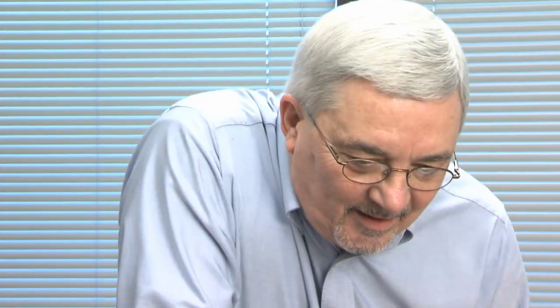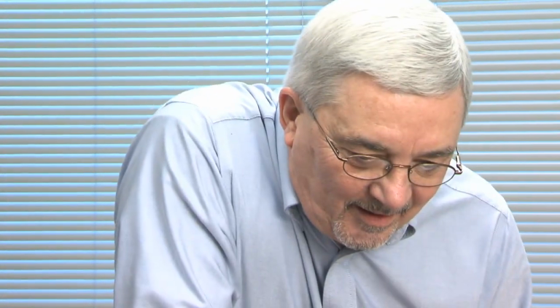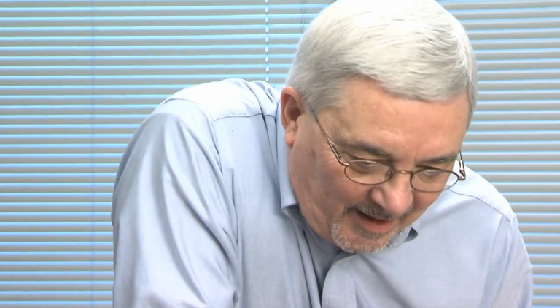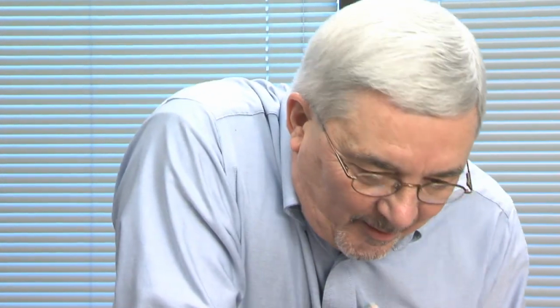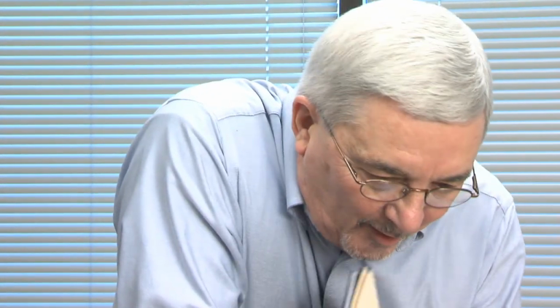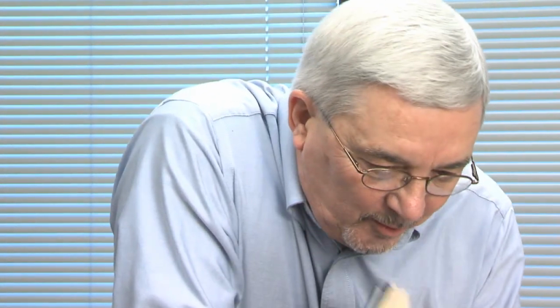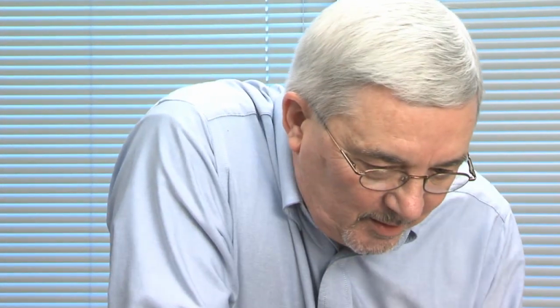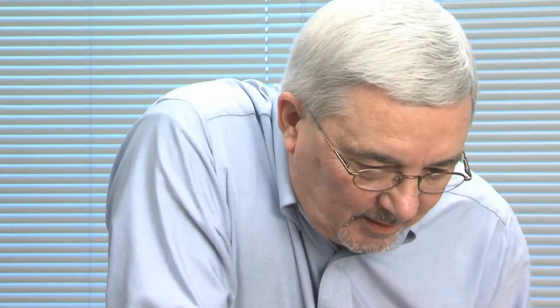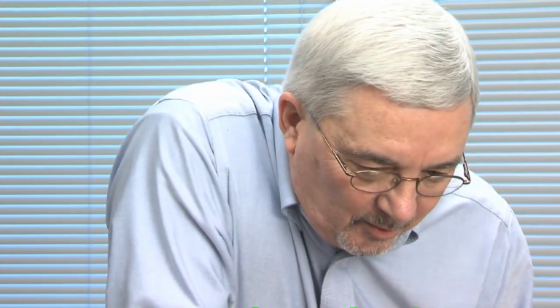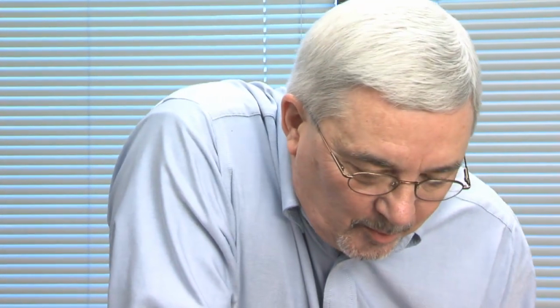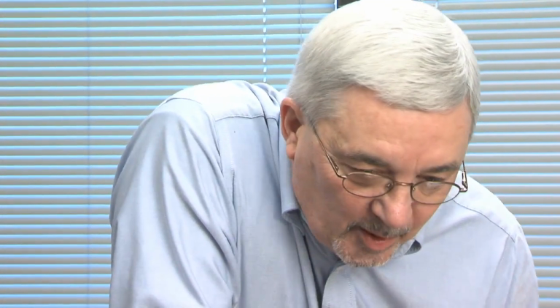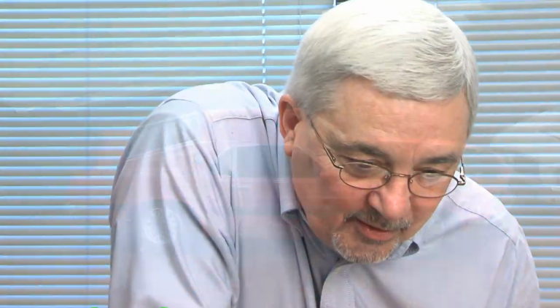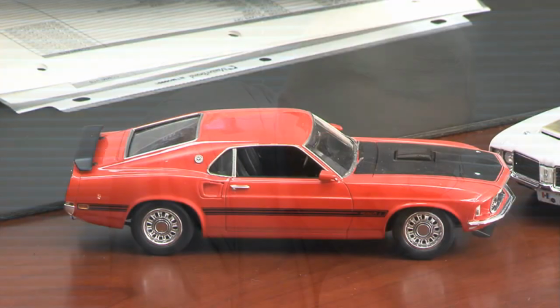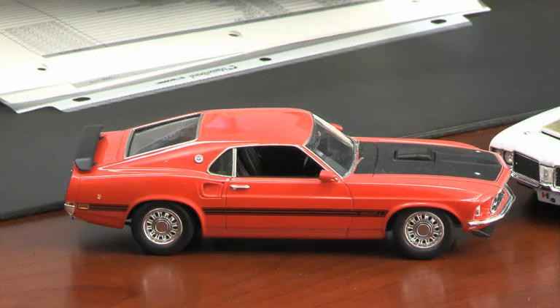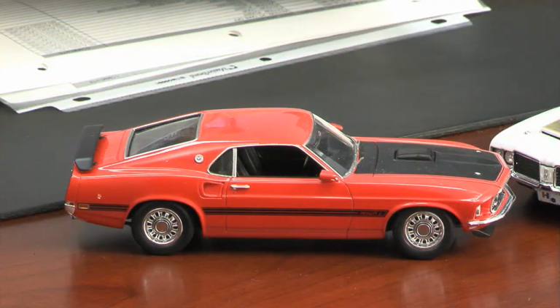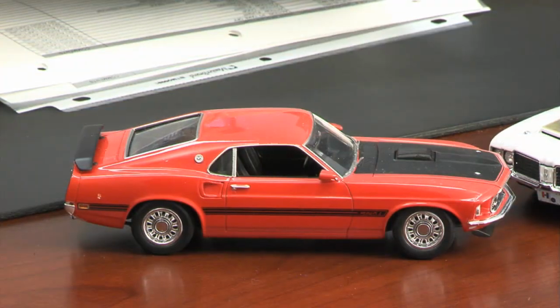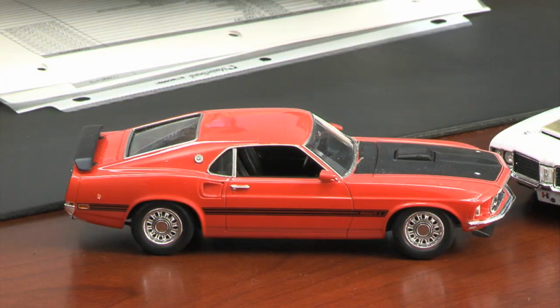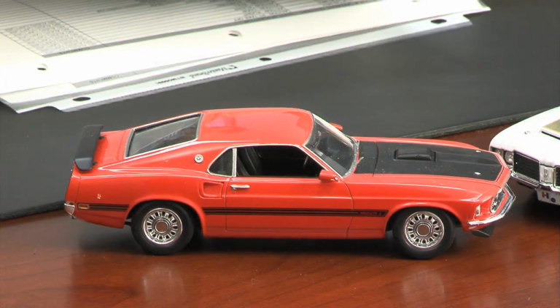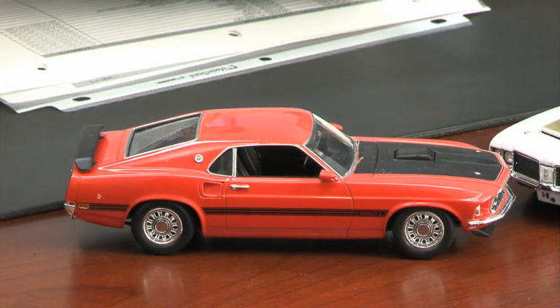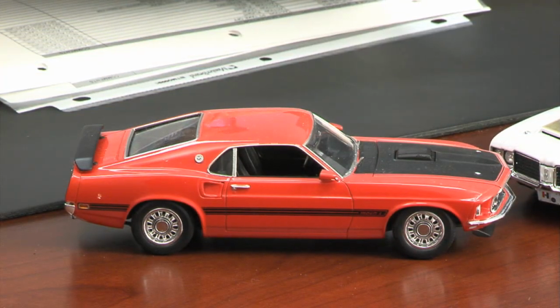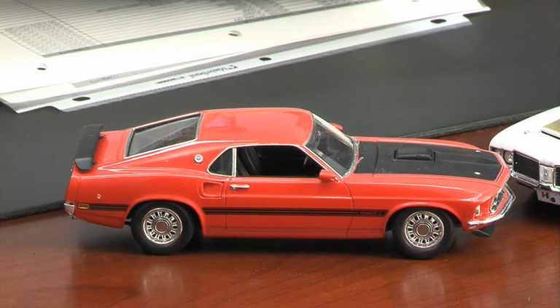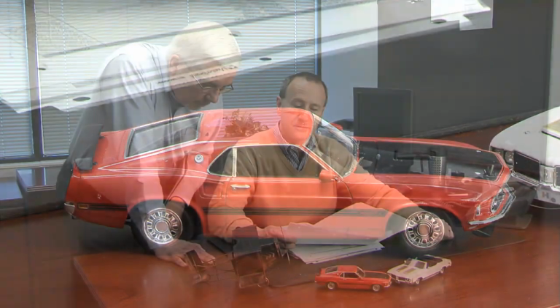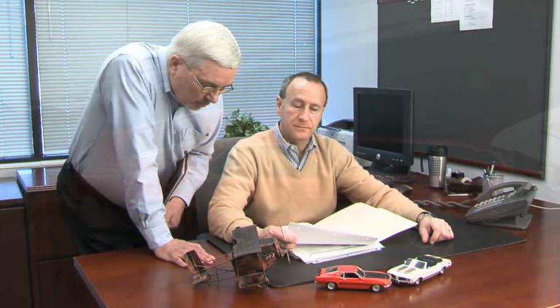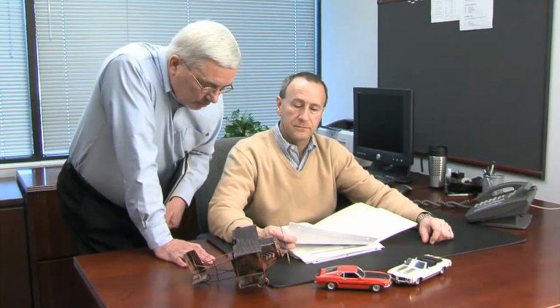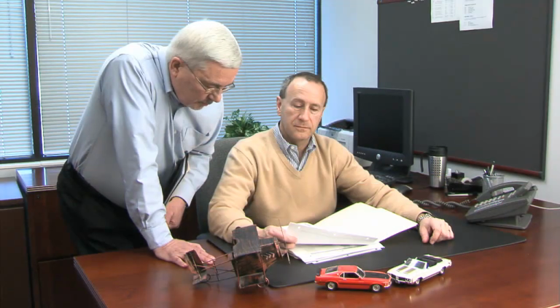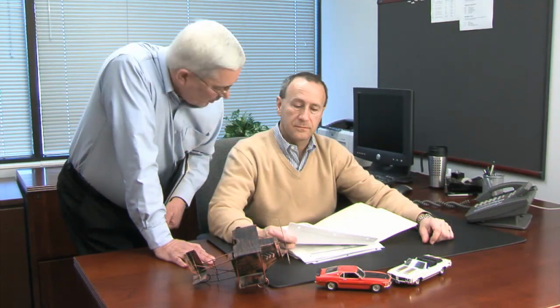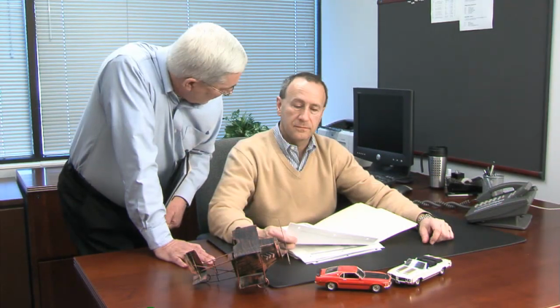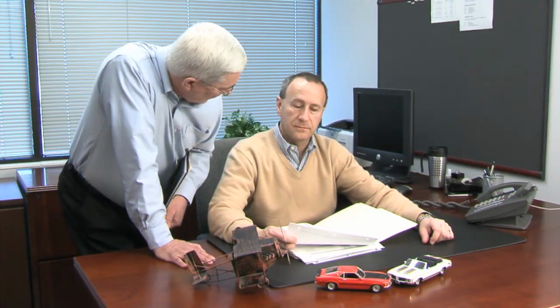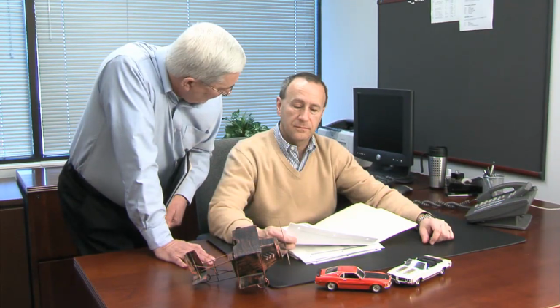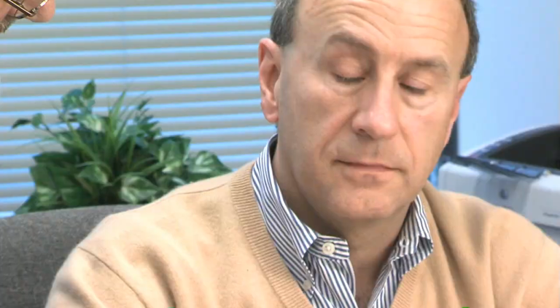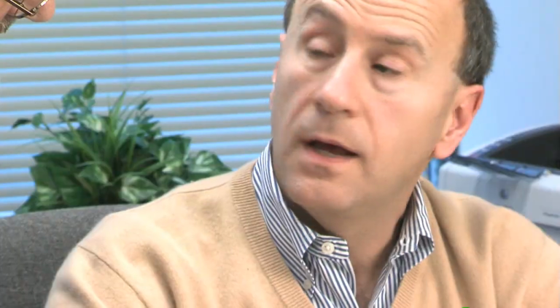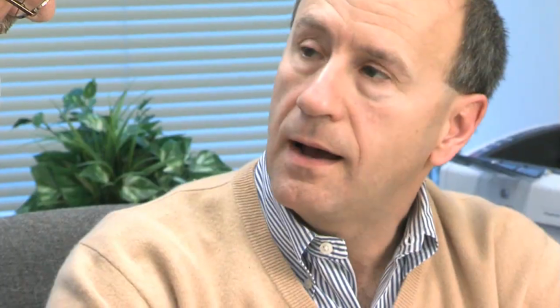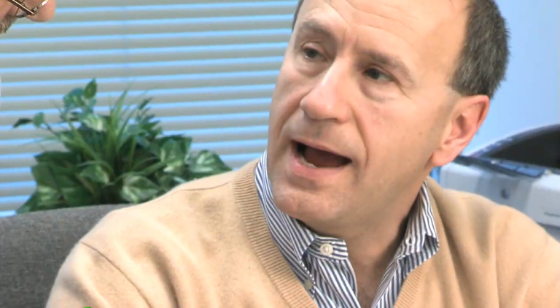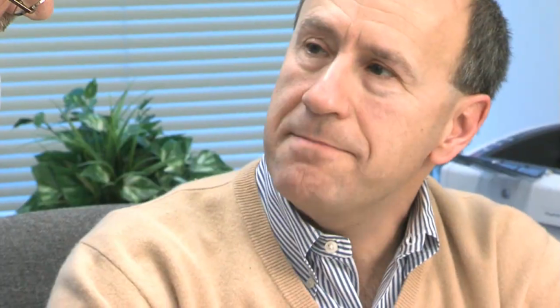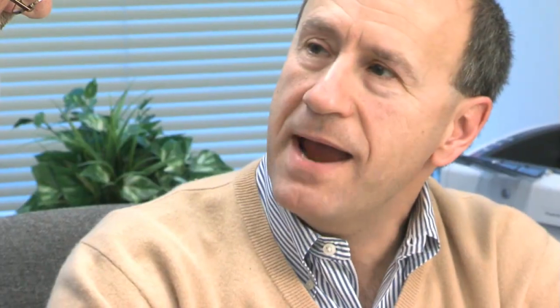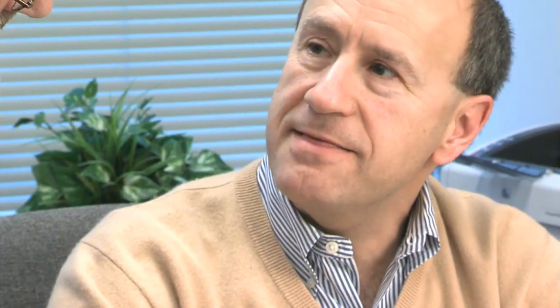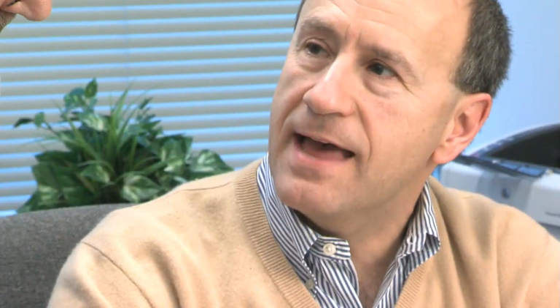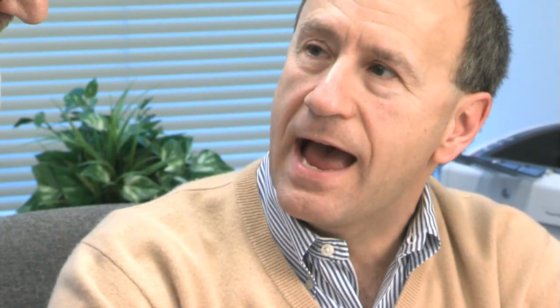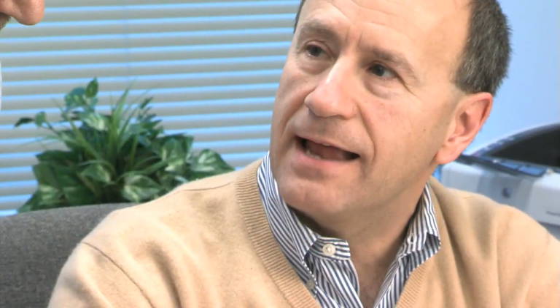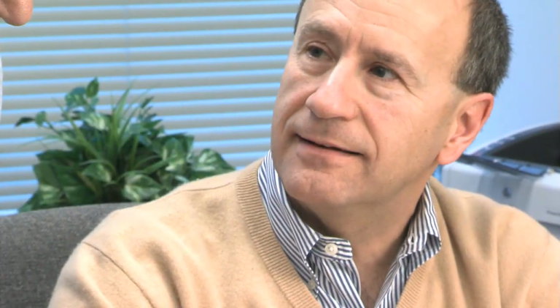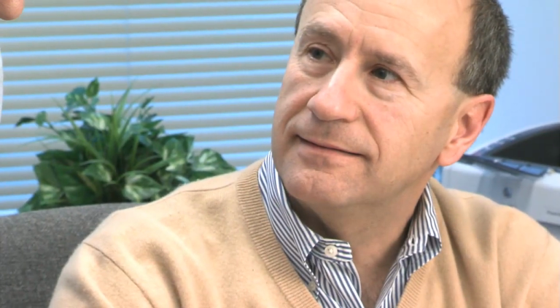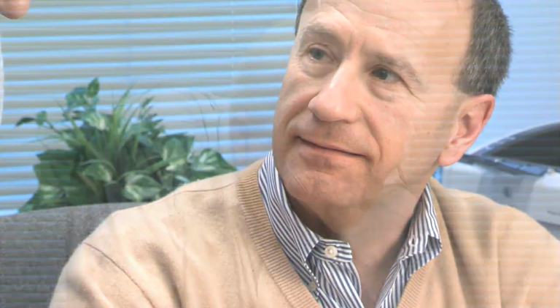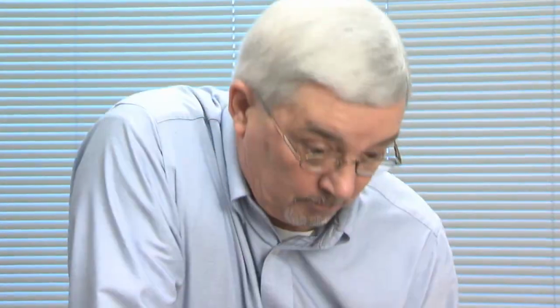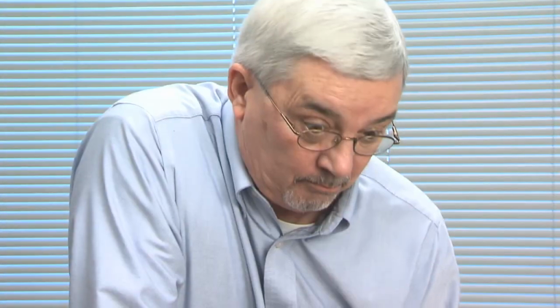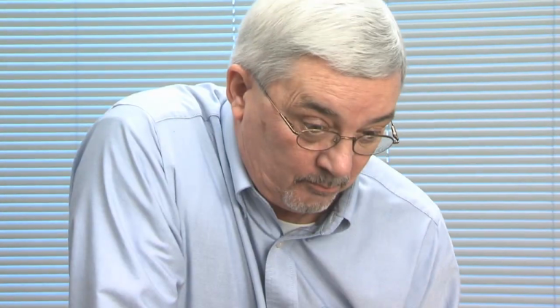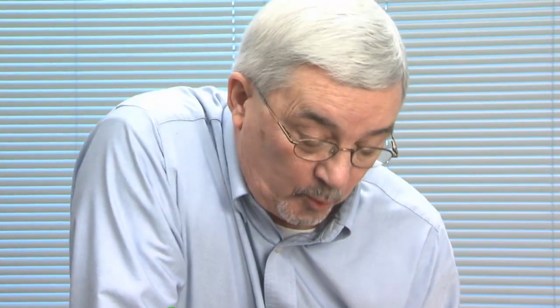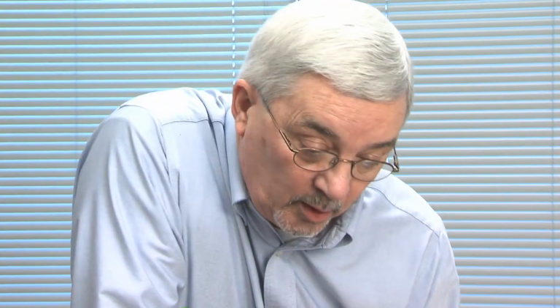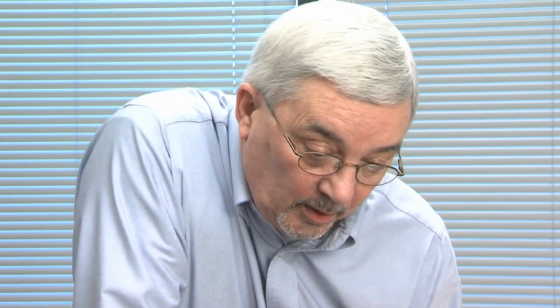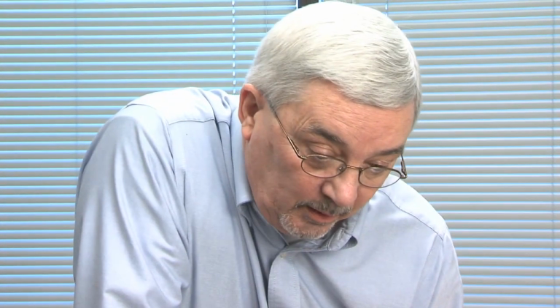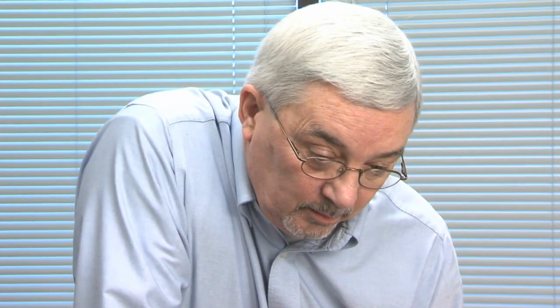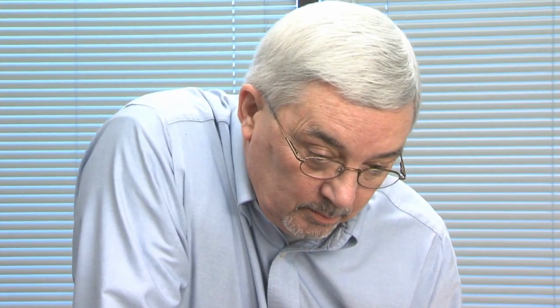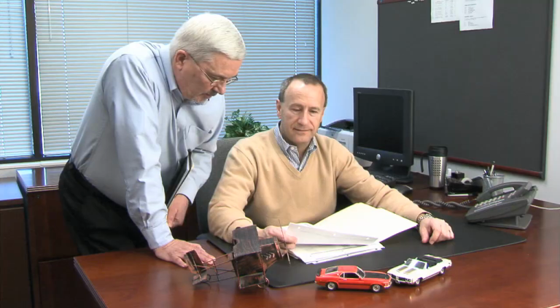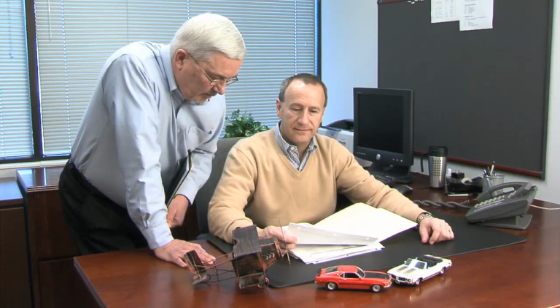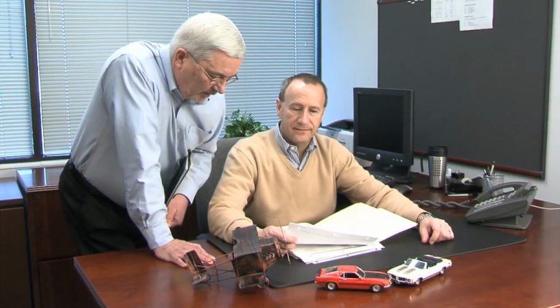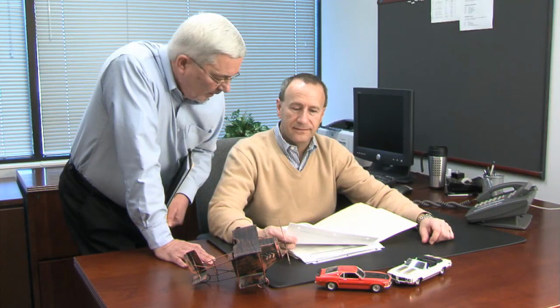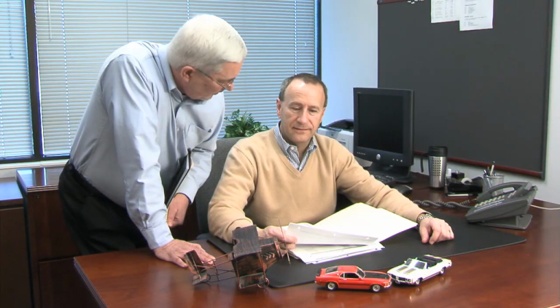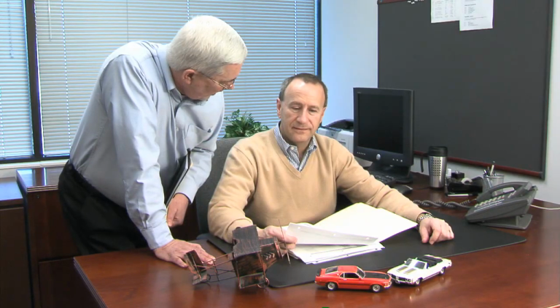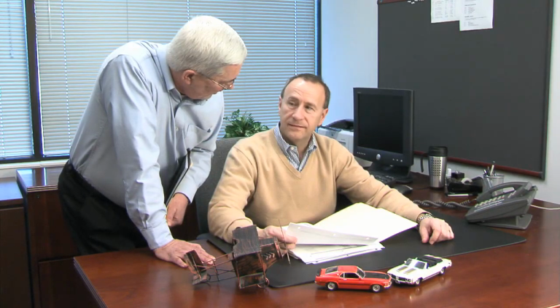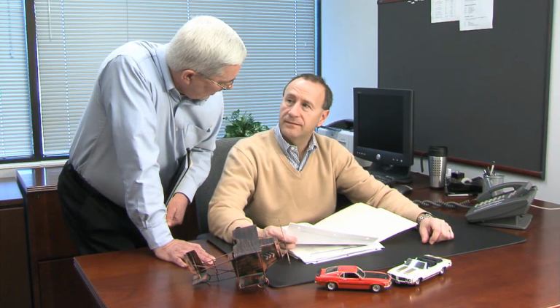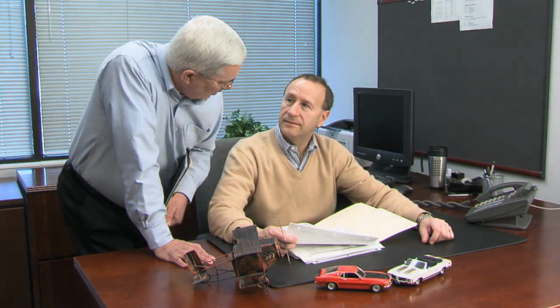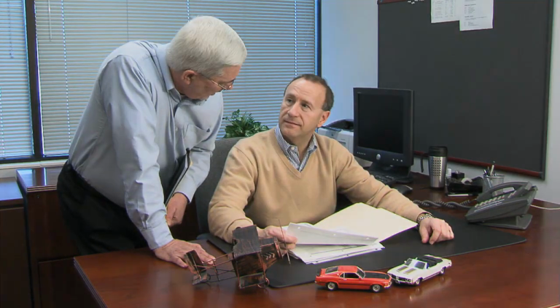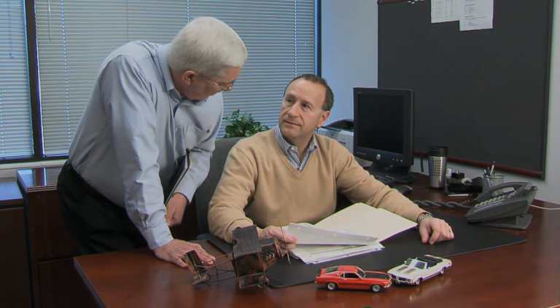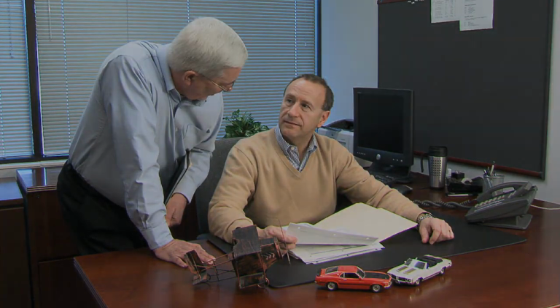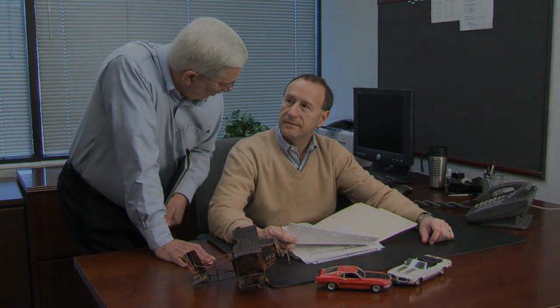Hey, that looks like the old Mustang you used to drive in high school. Where'd you get it? I made that. Really? You think I could make my own Camaro?